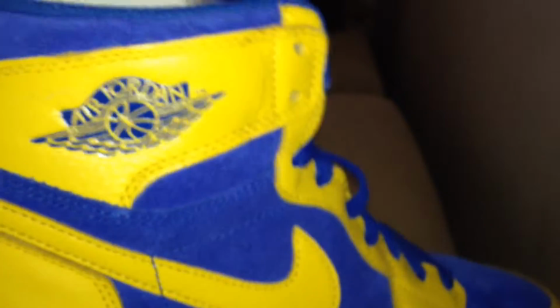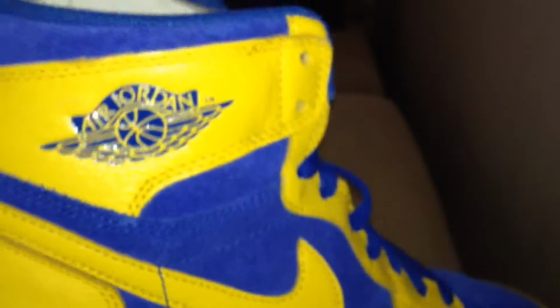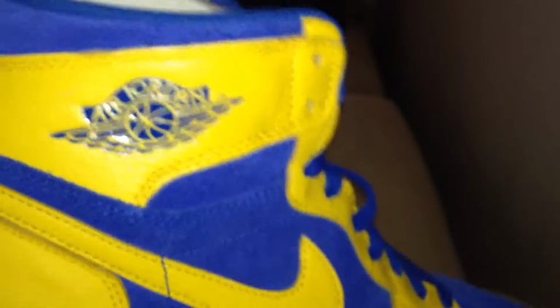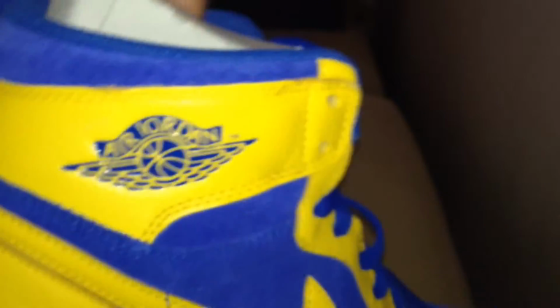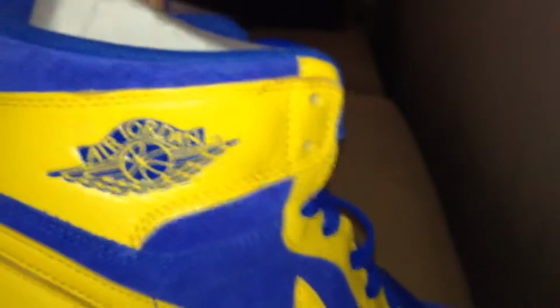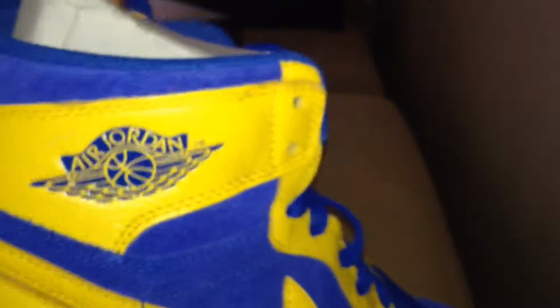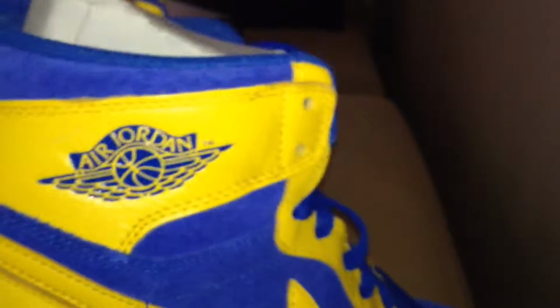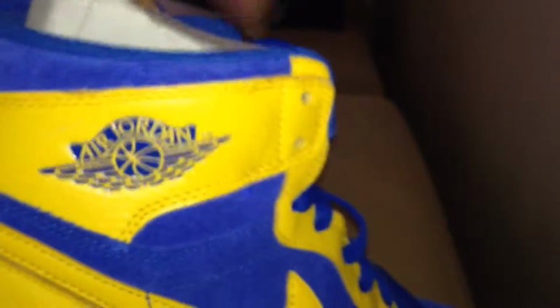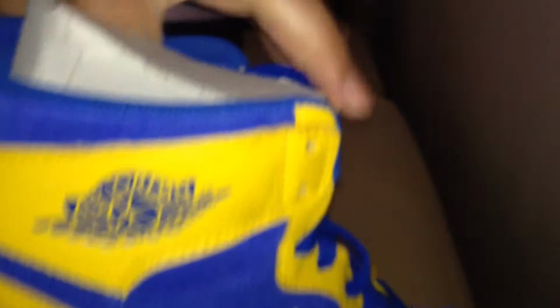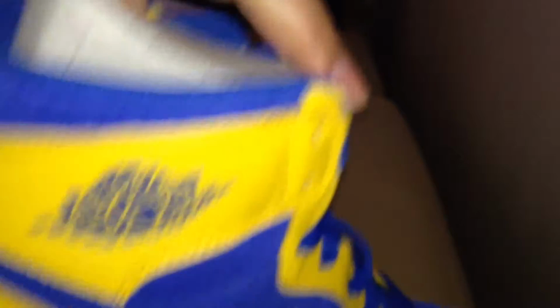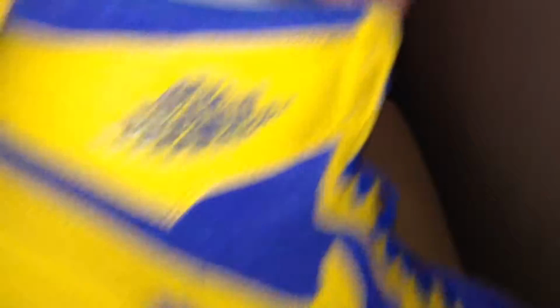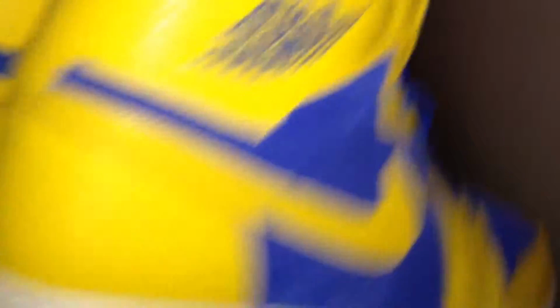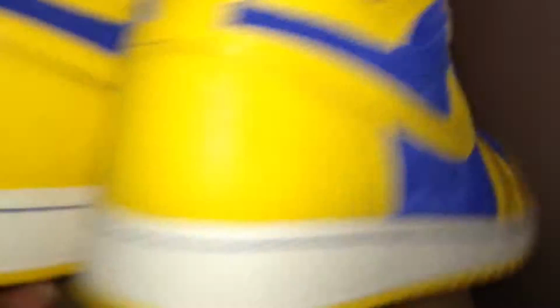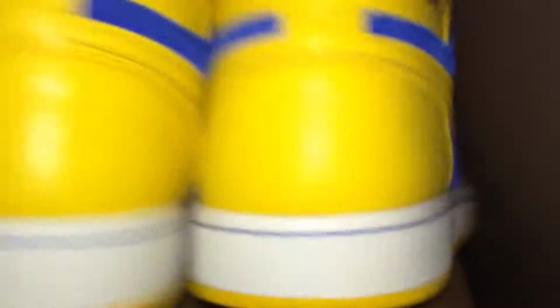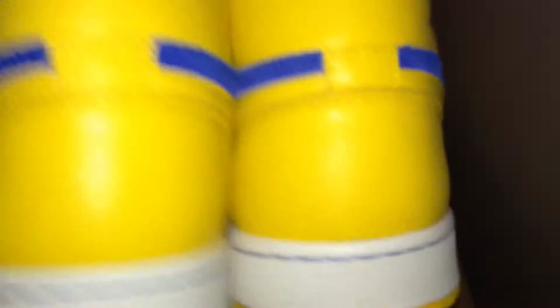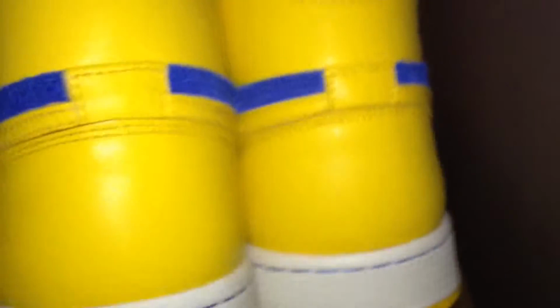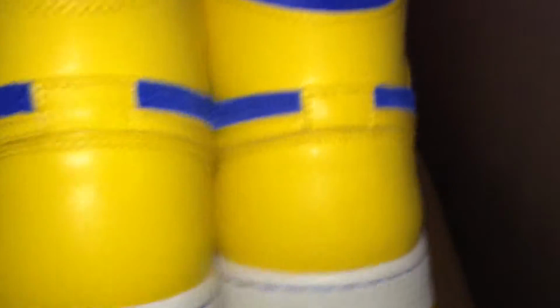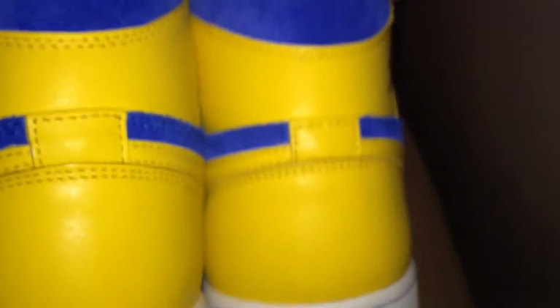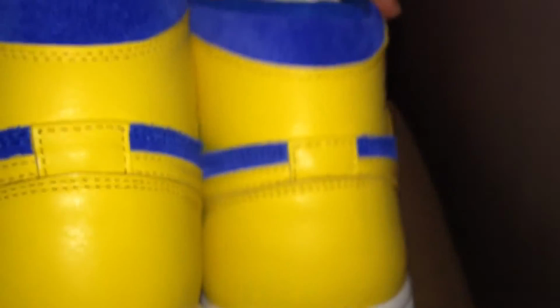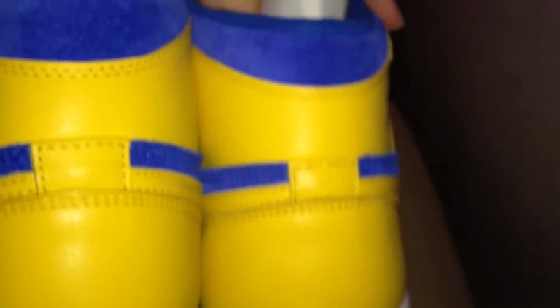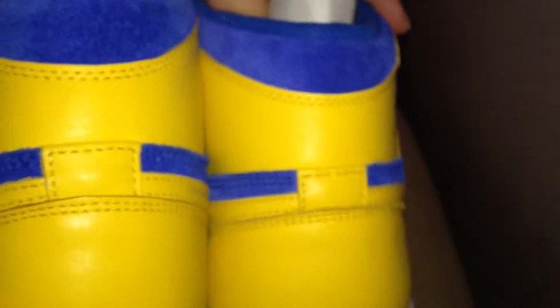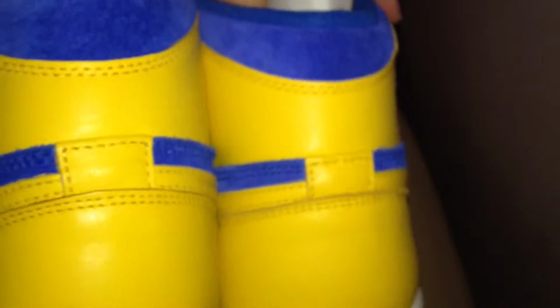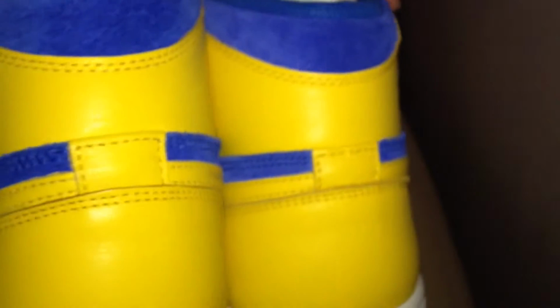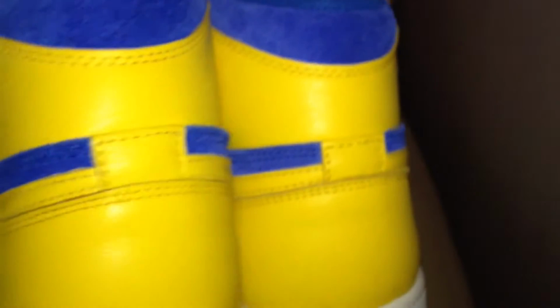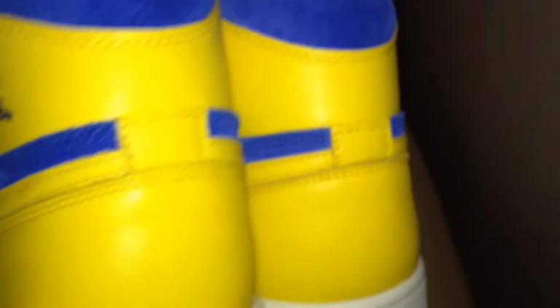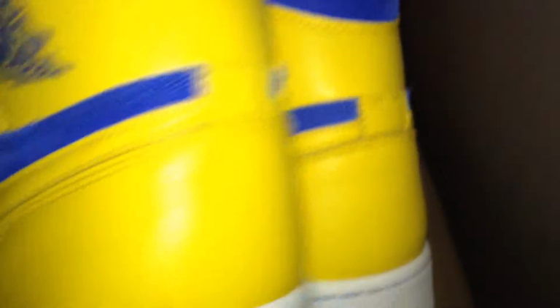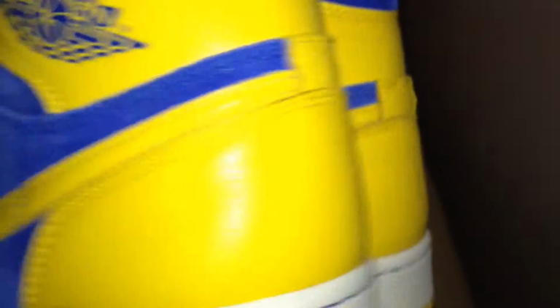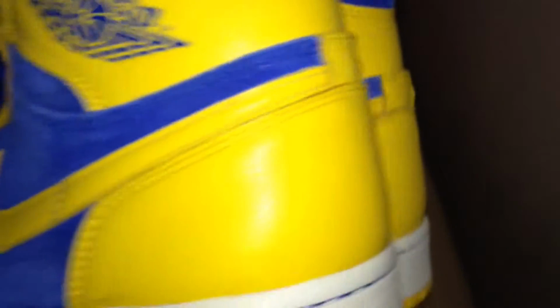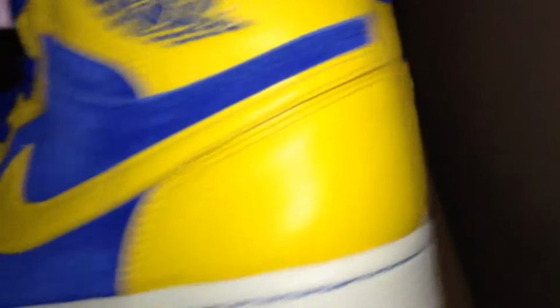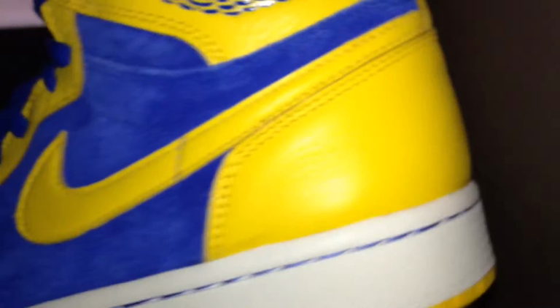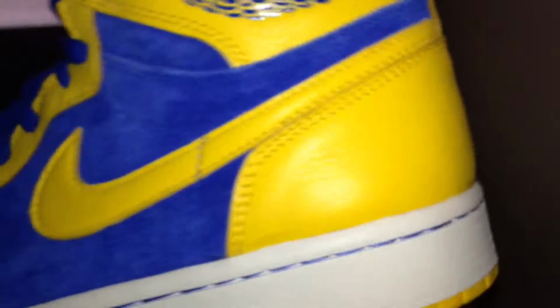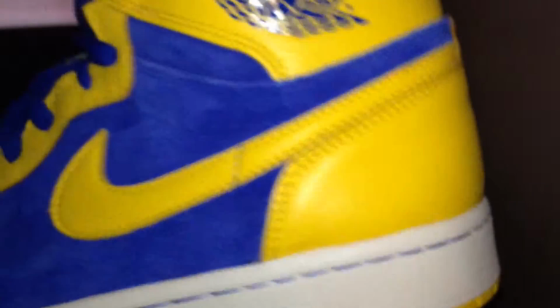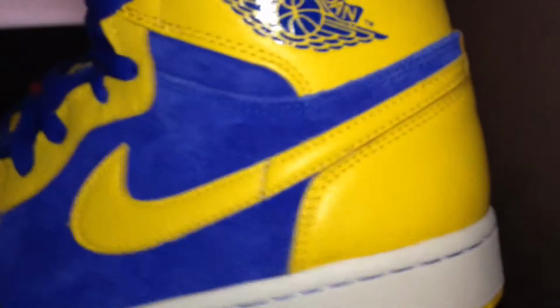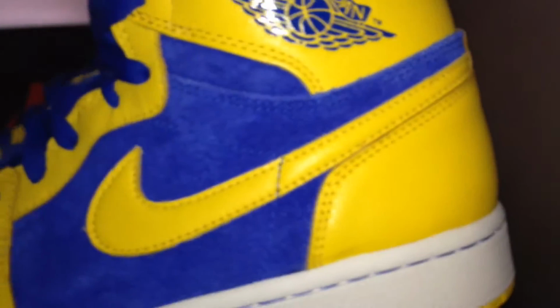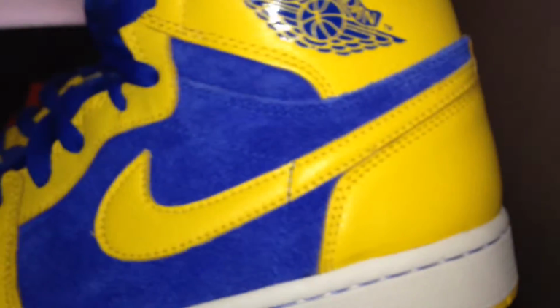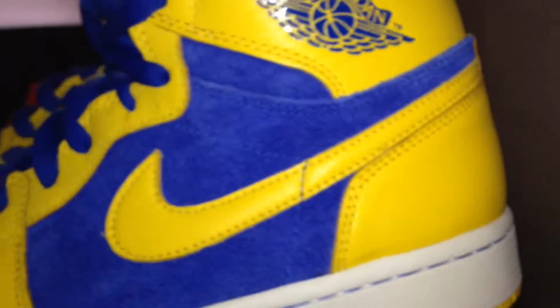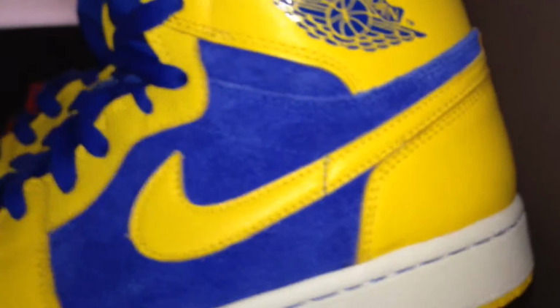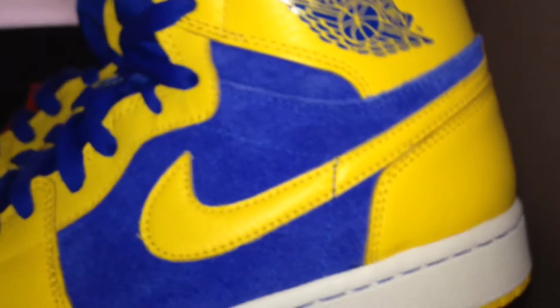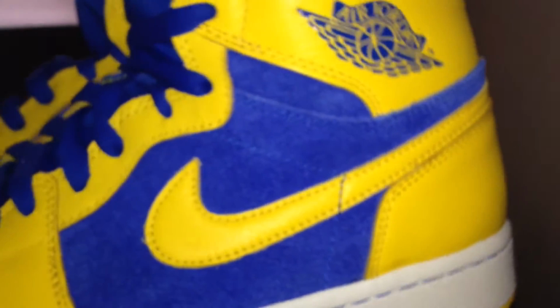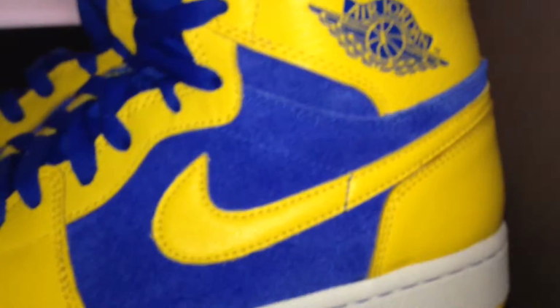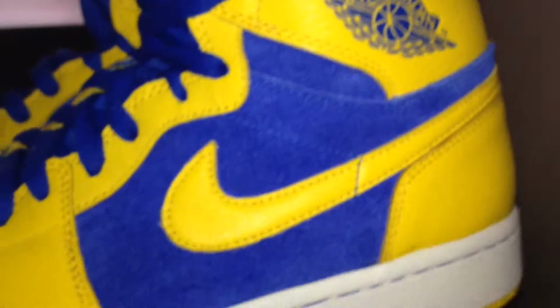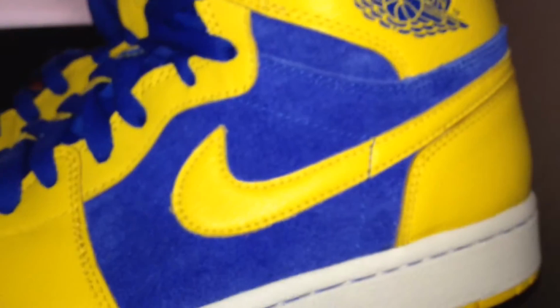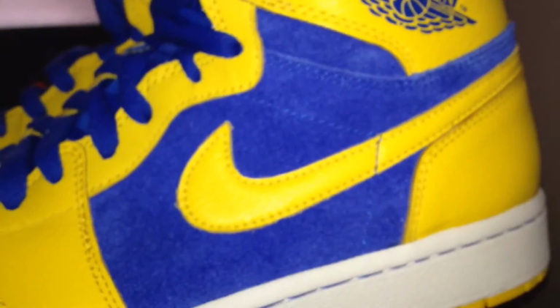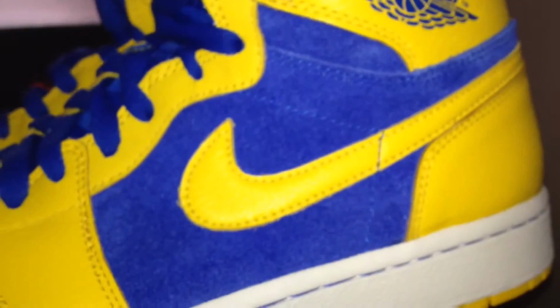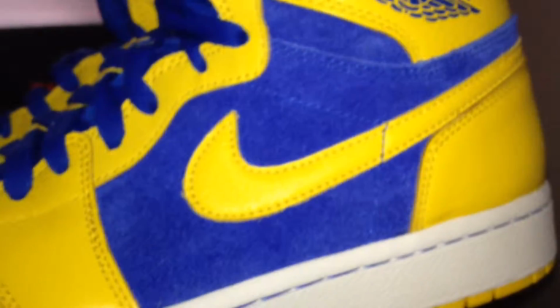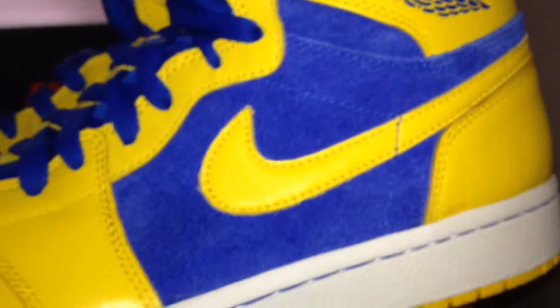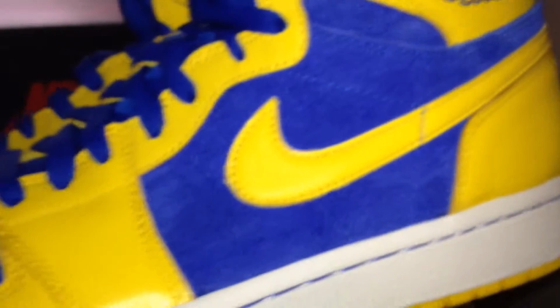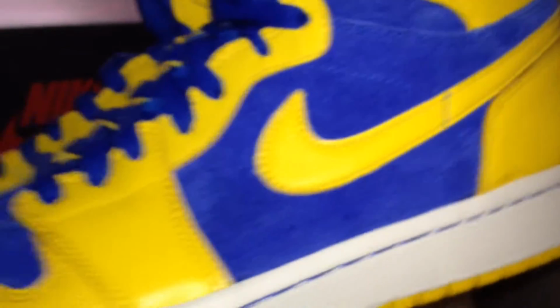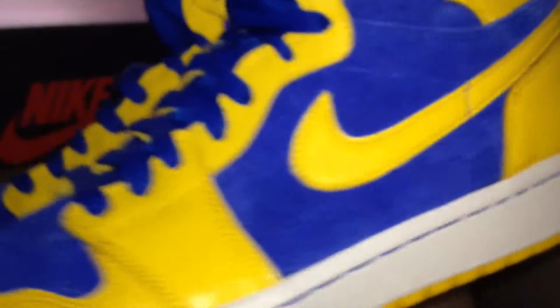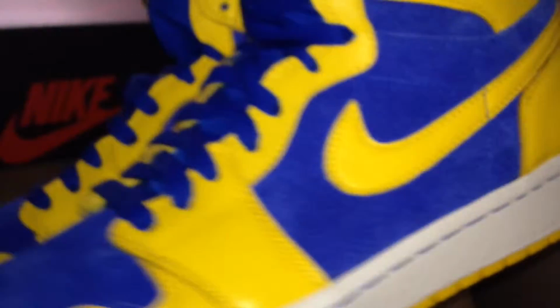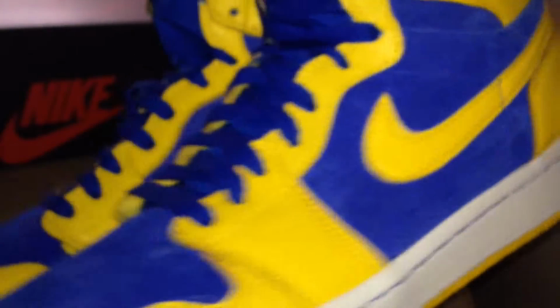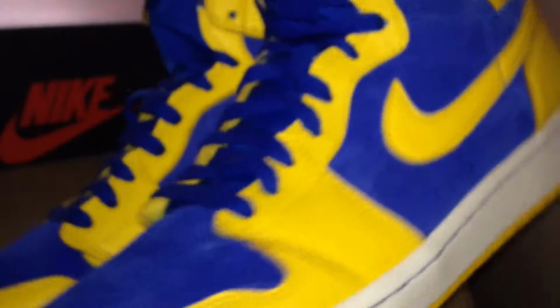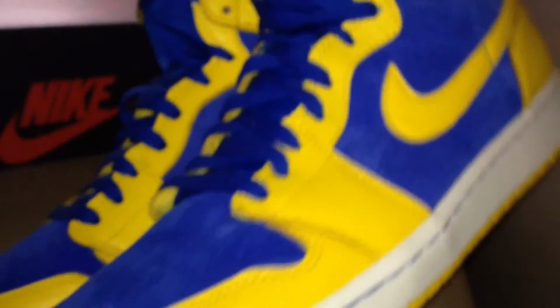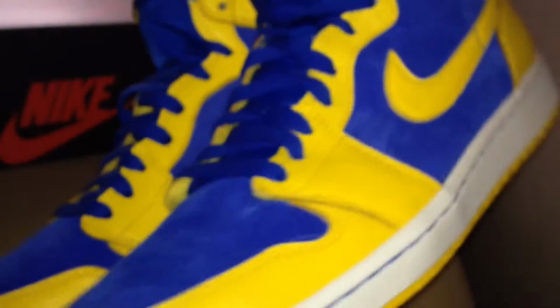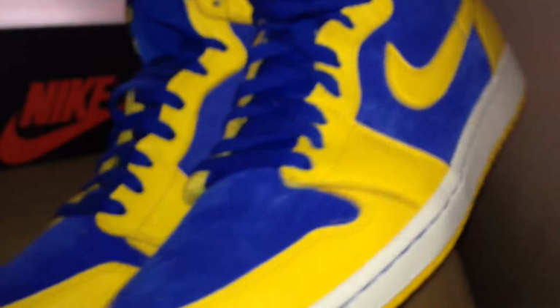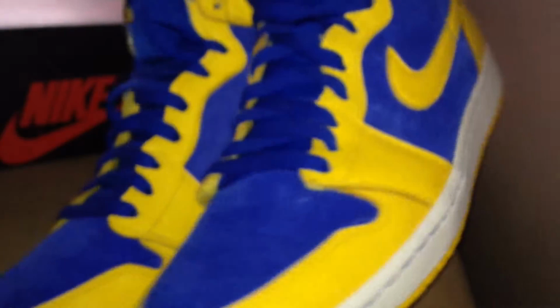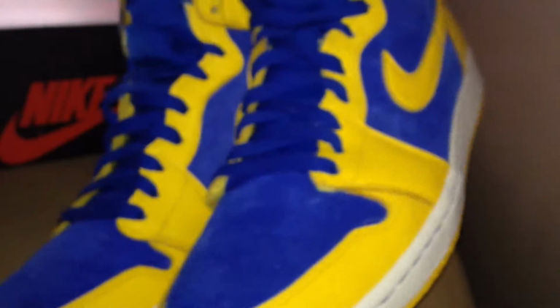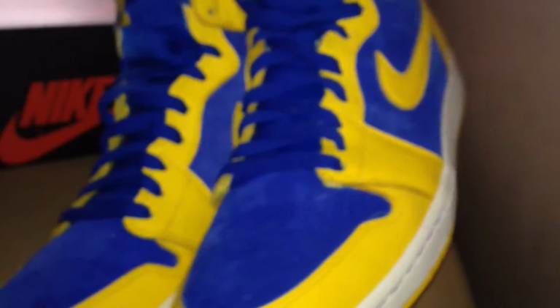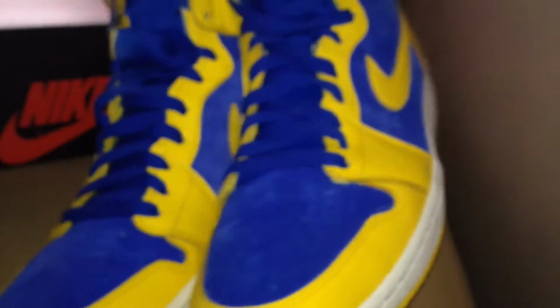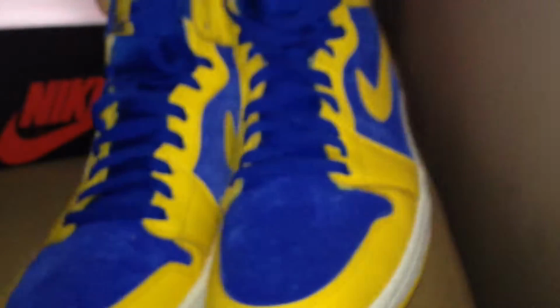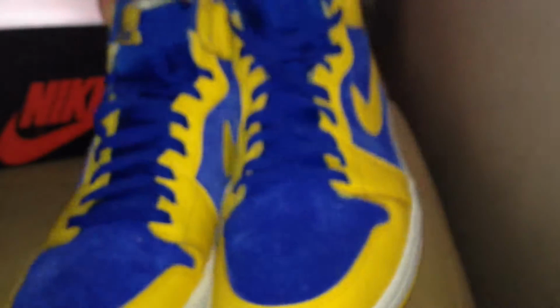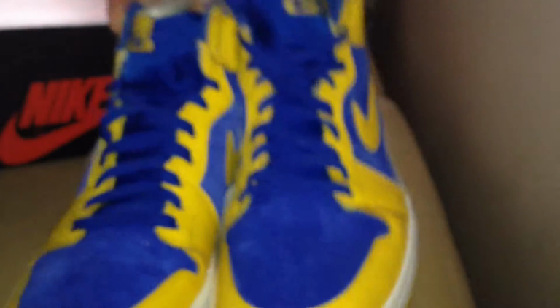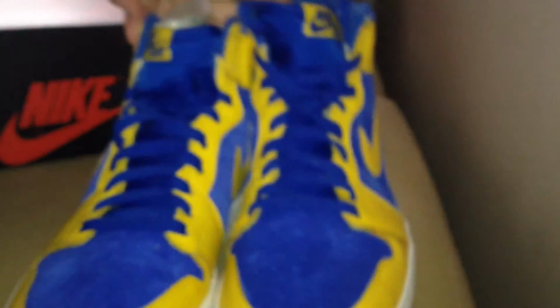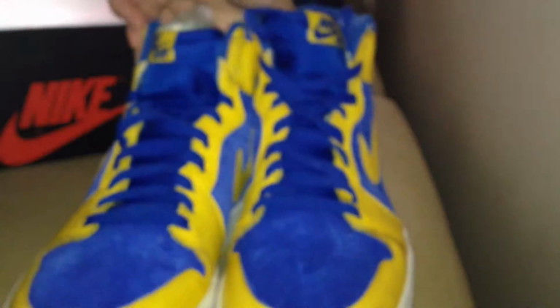That Air Jordan Wings logo is nice too. Tell me what you guys think.